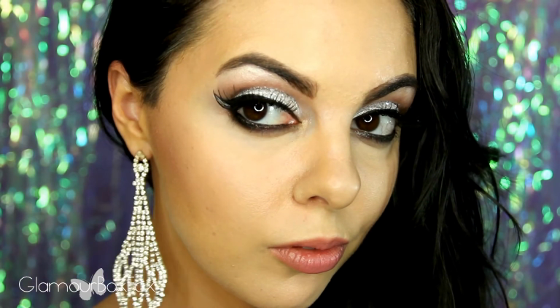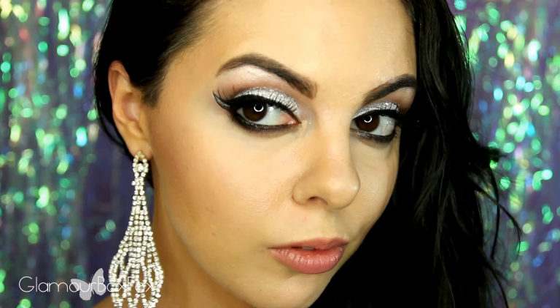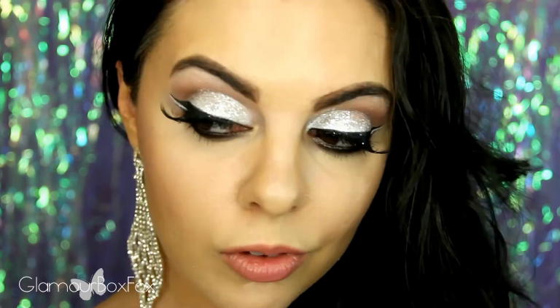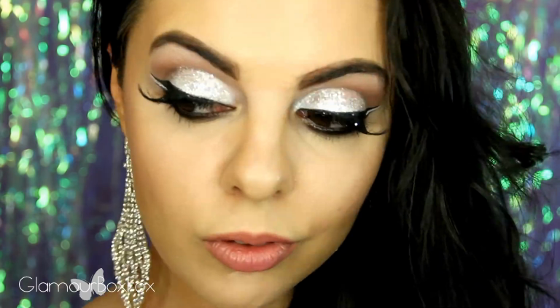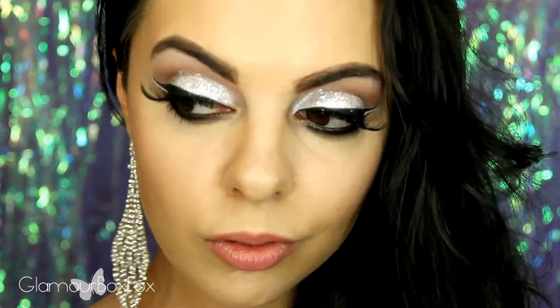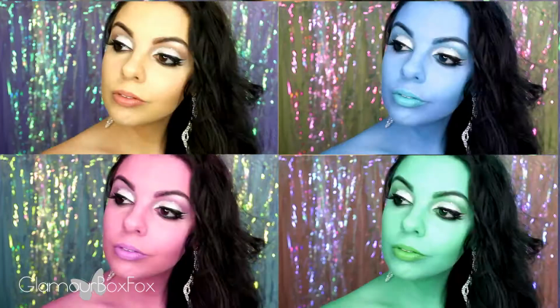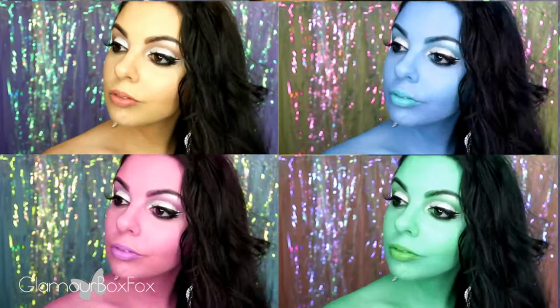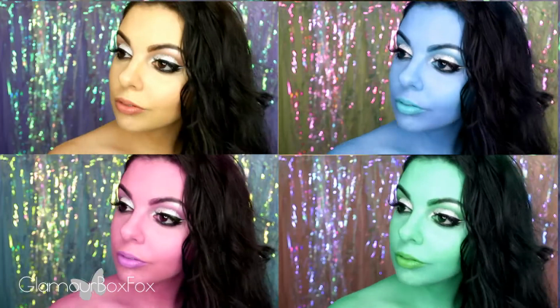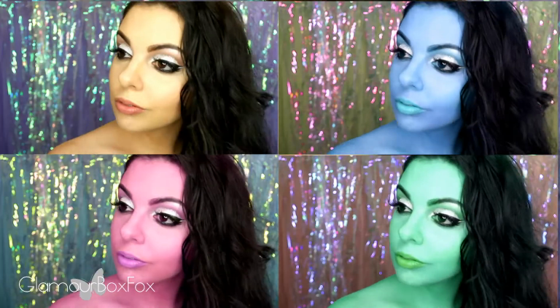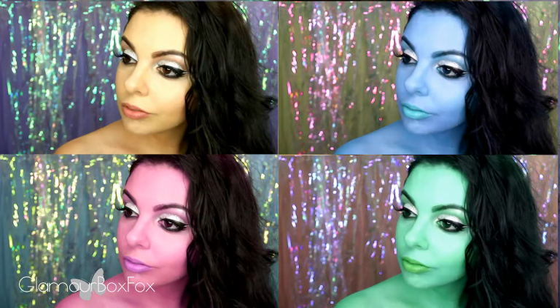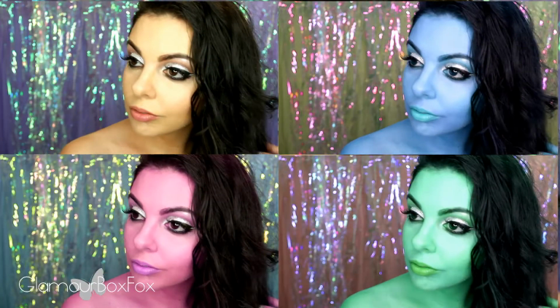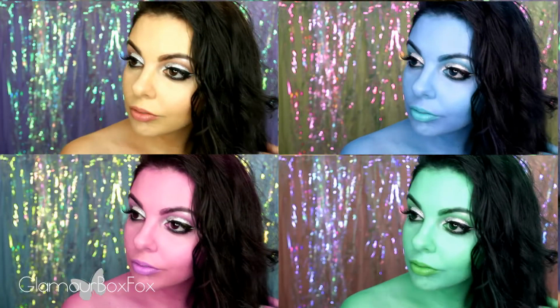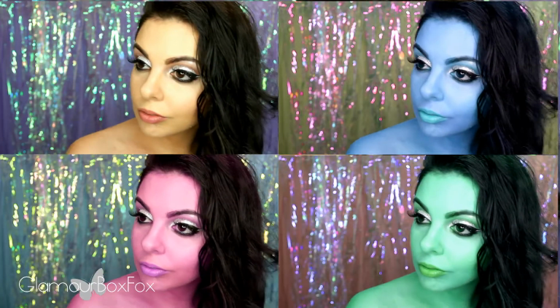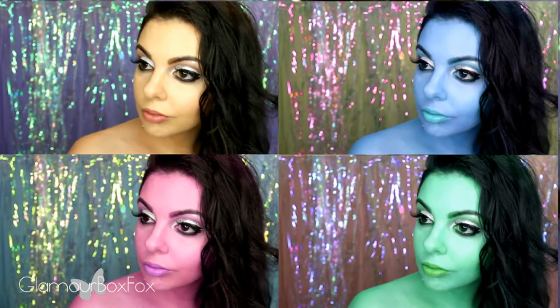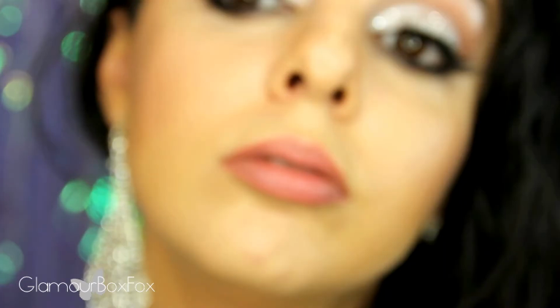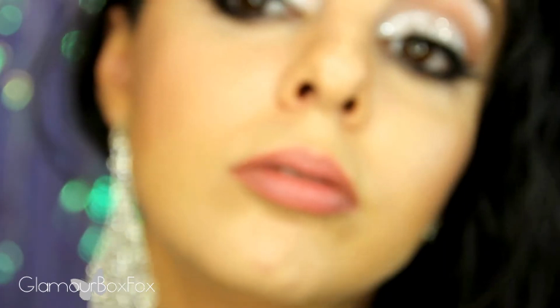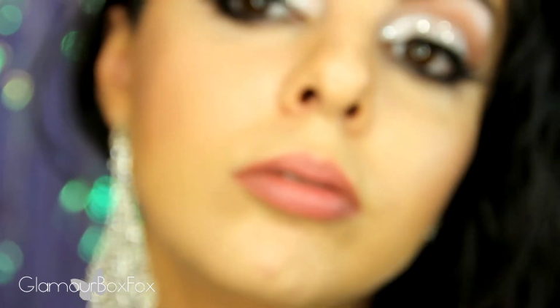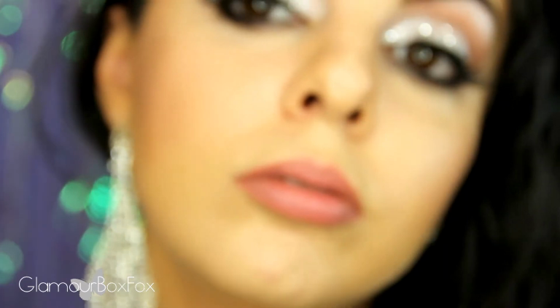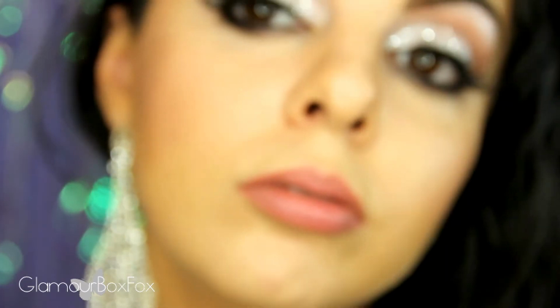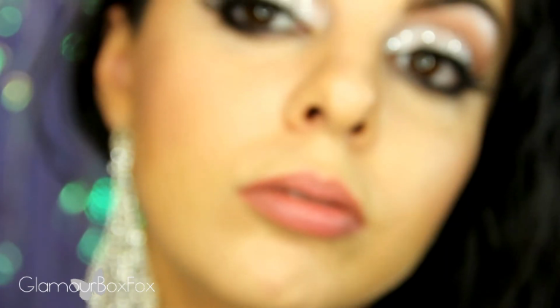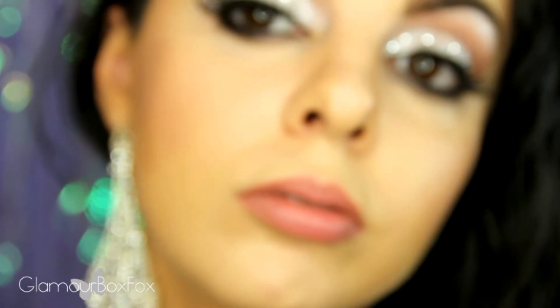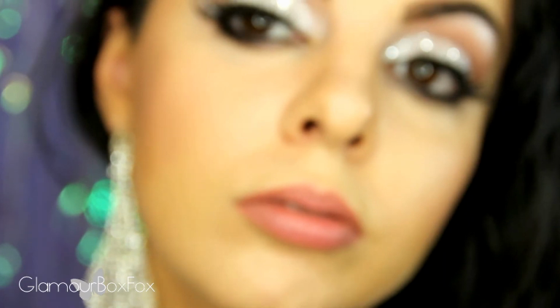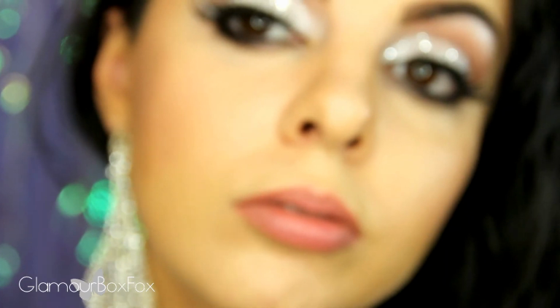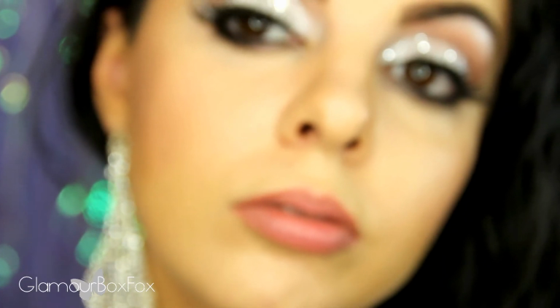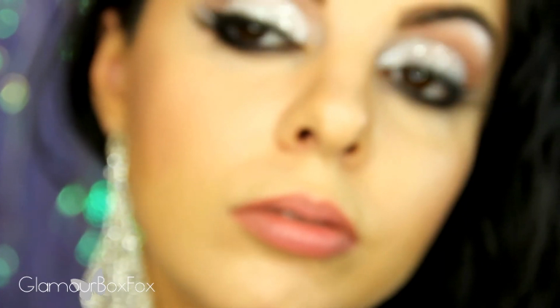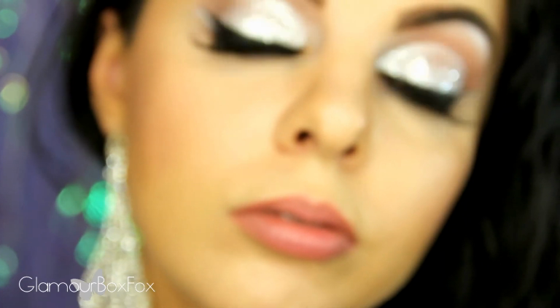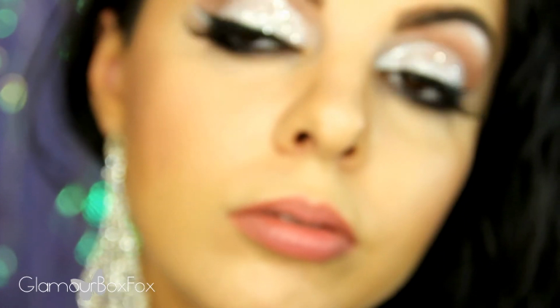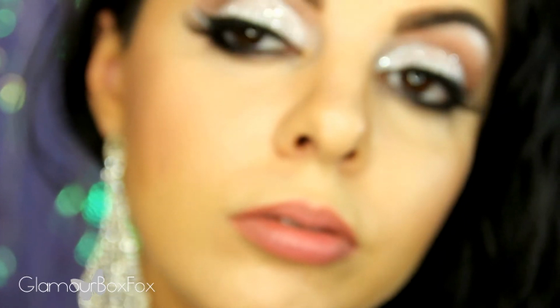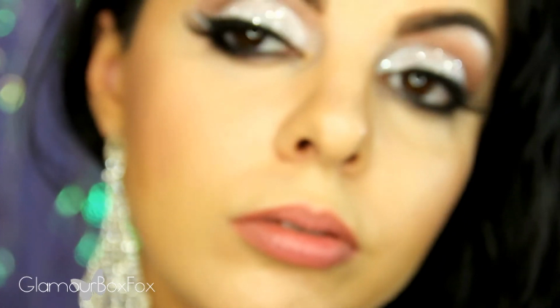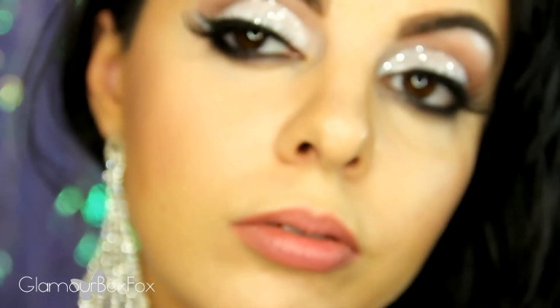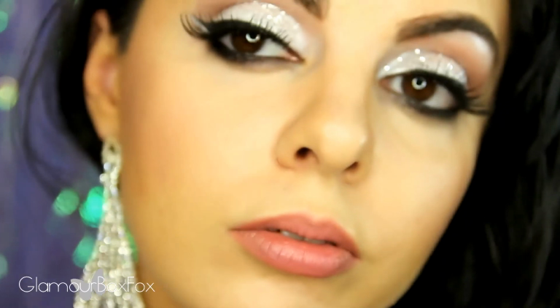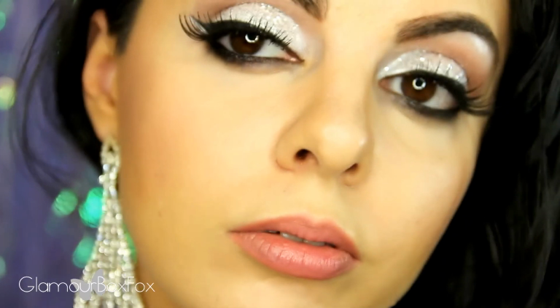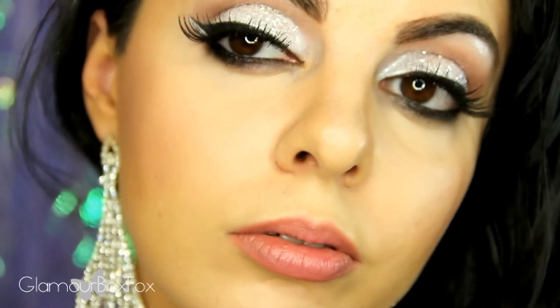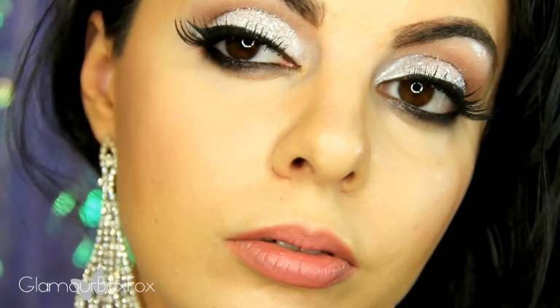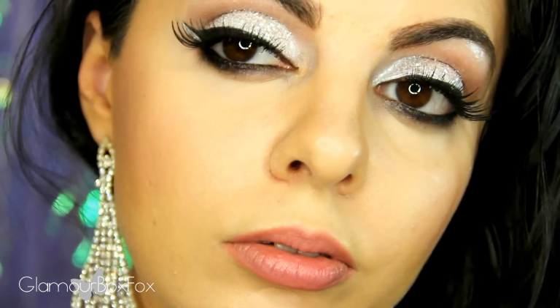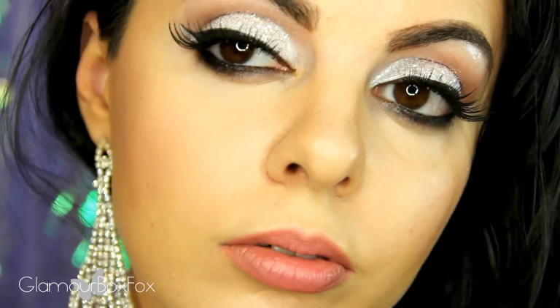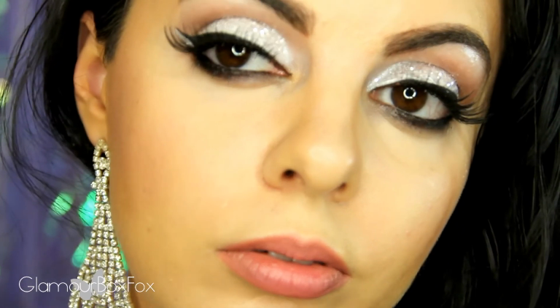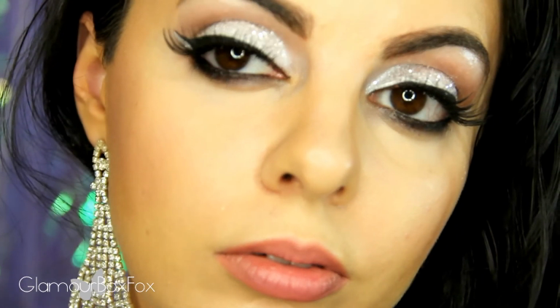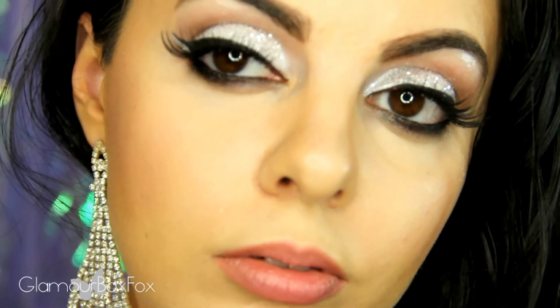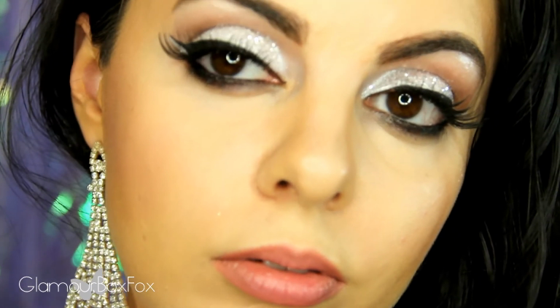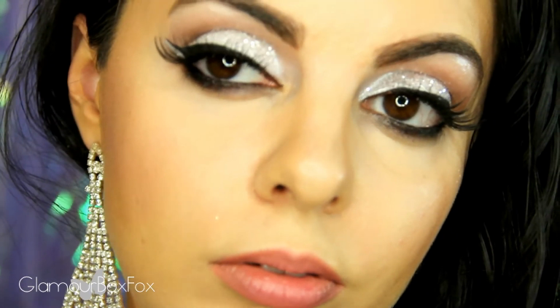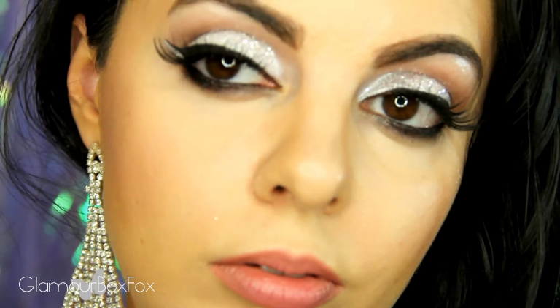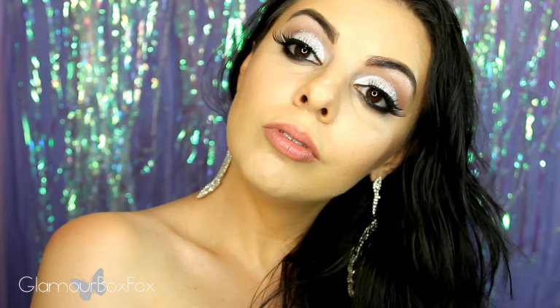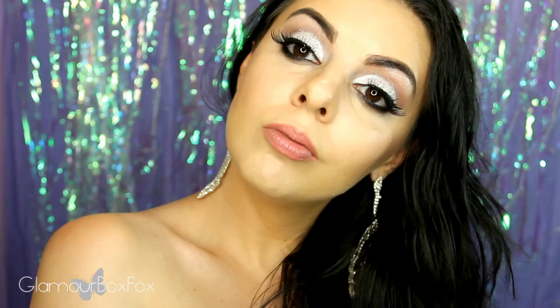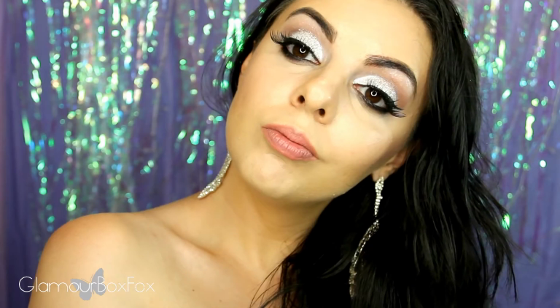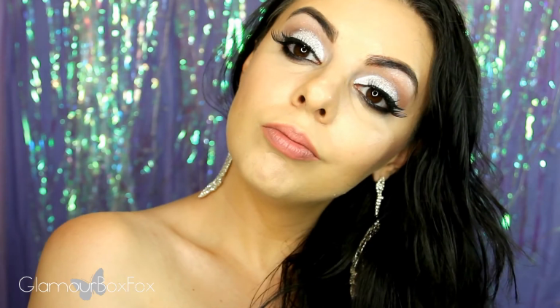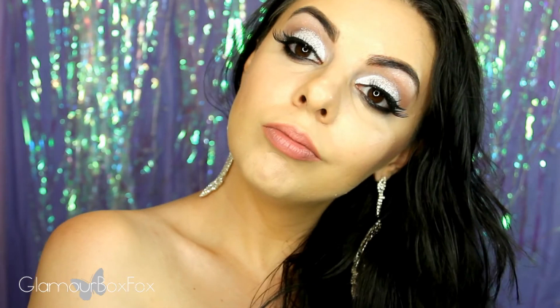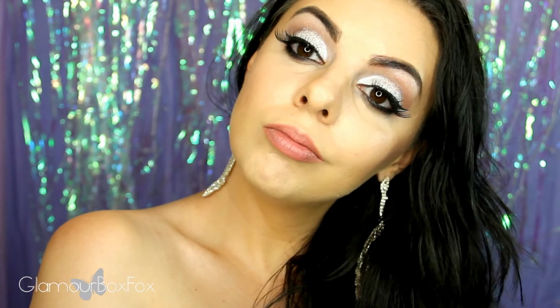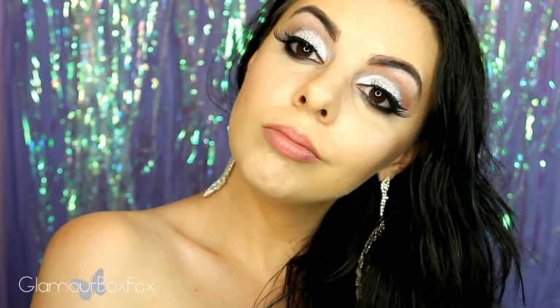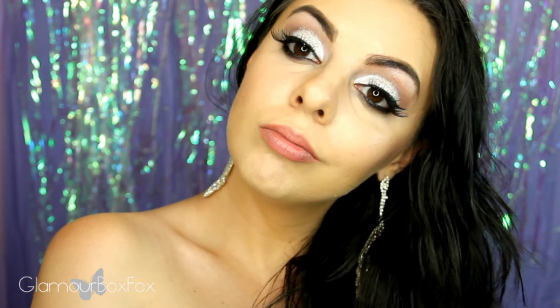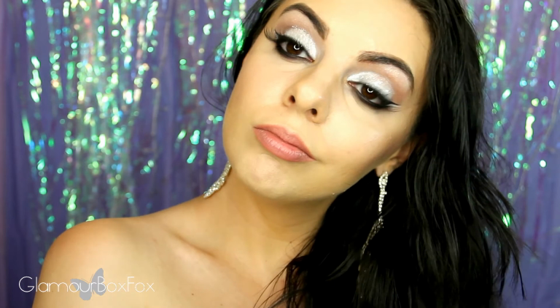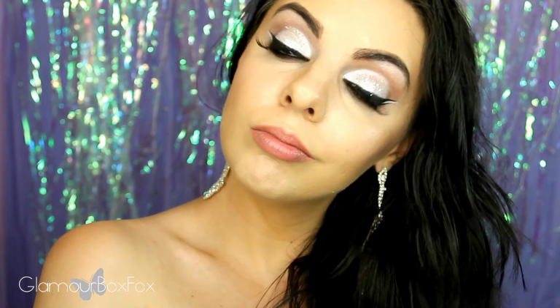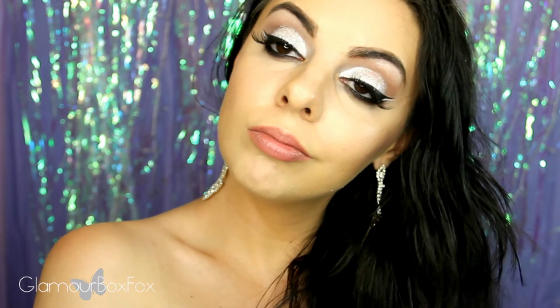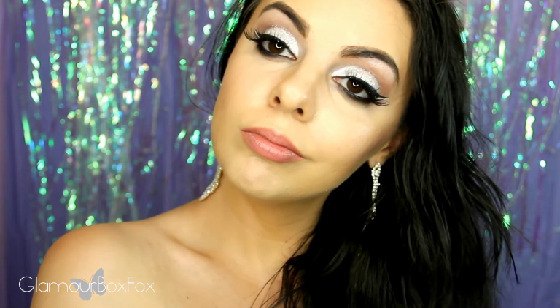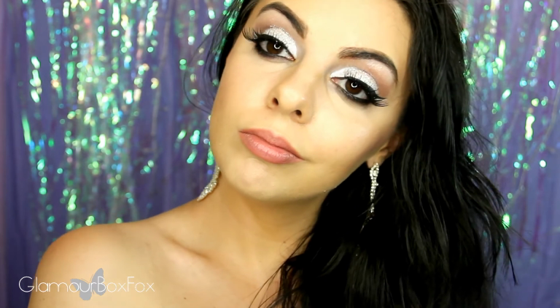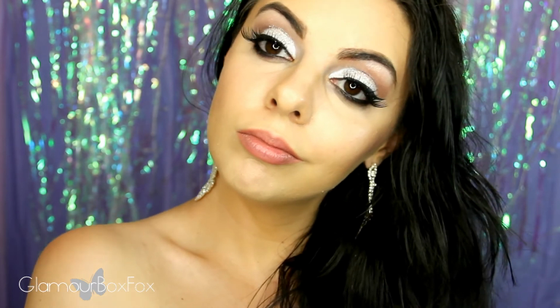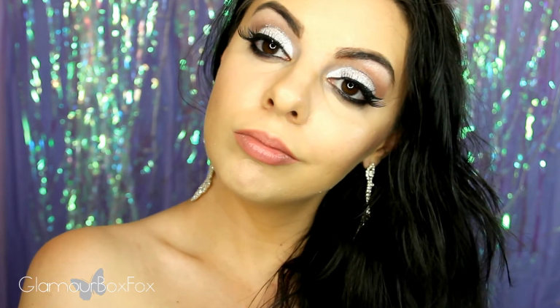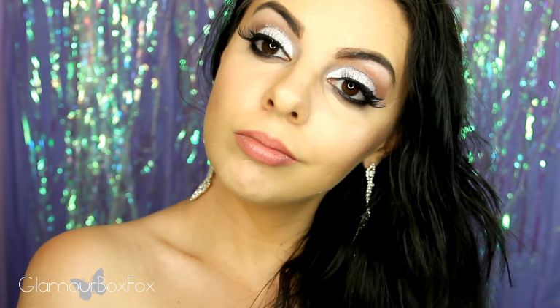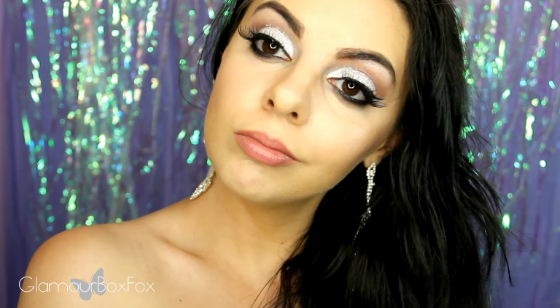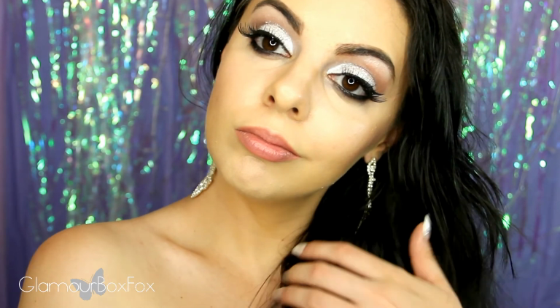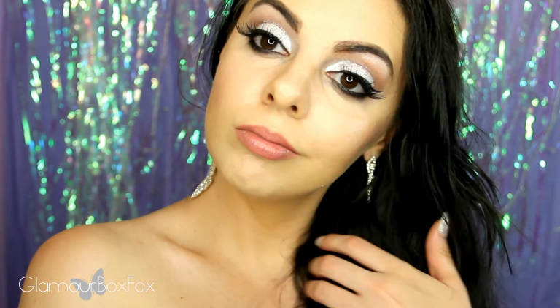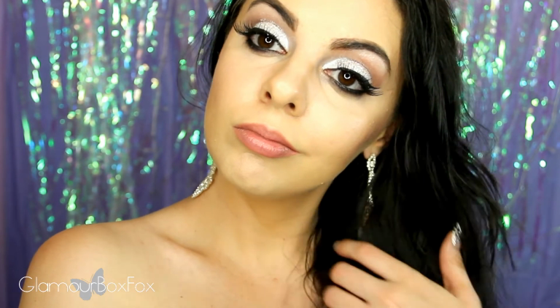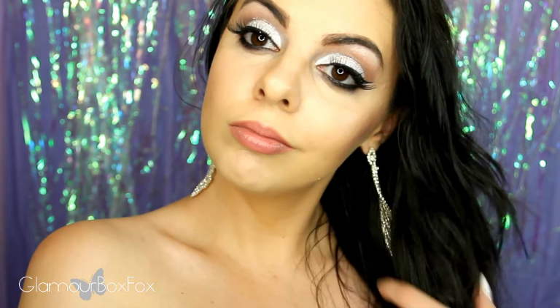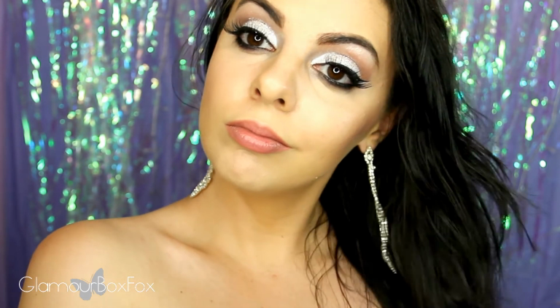In this week's video, I'm going to show you this elegant formal prom inspired makeup, but you can use this for any formal event, even a wedding.